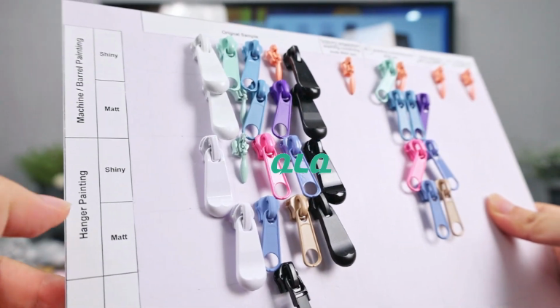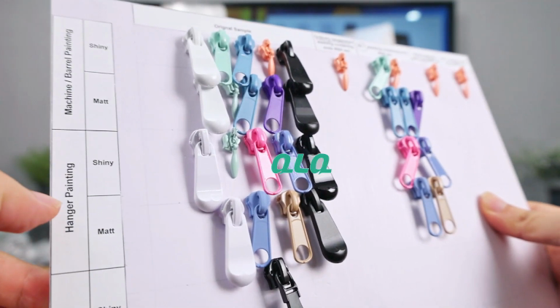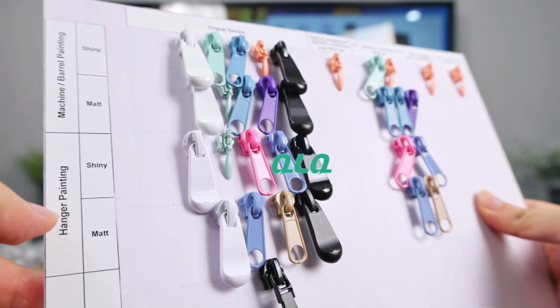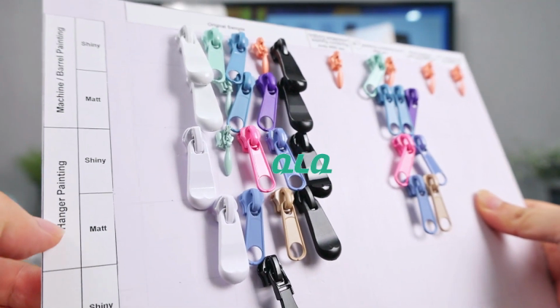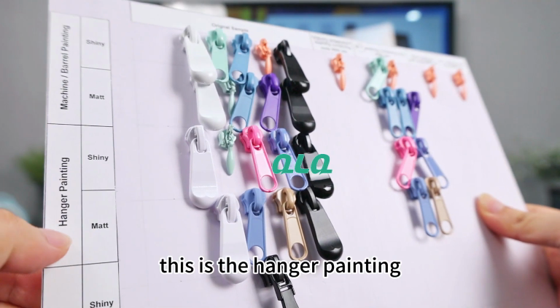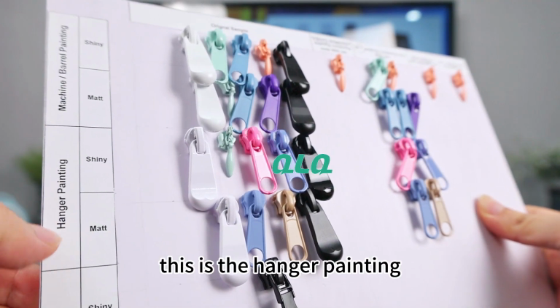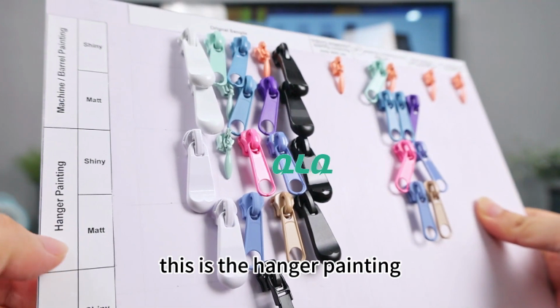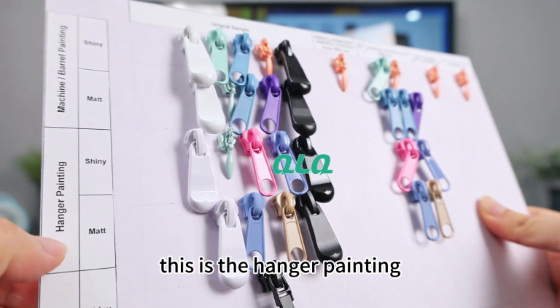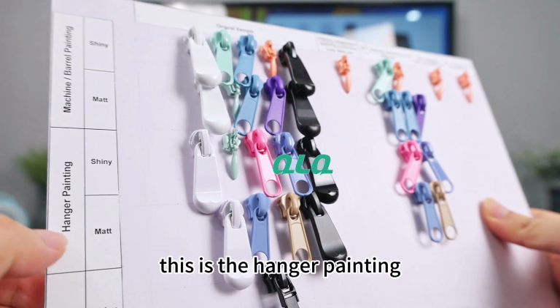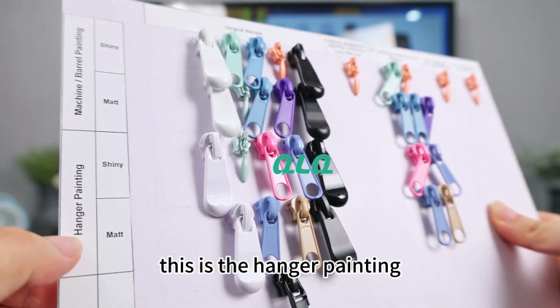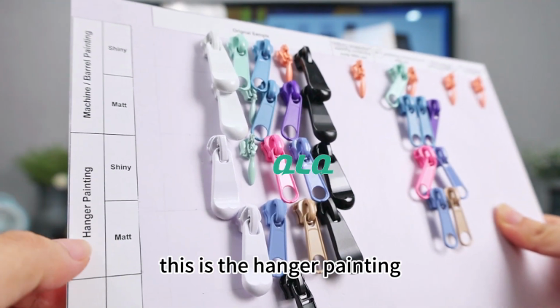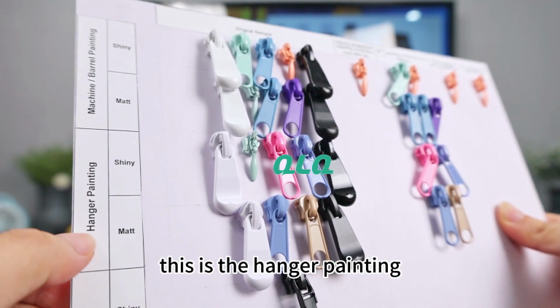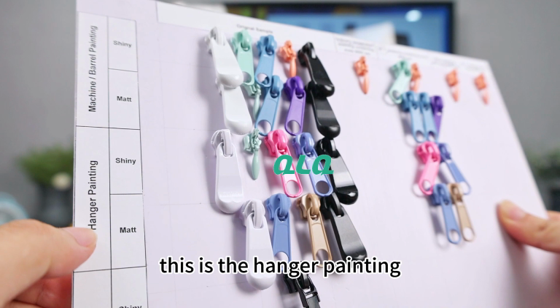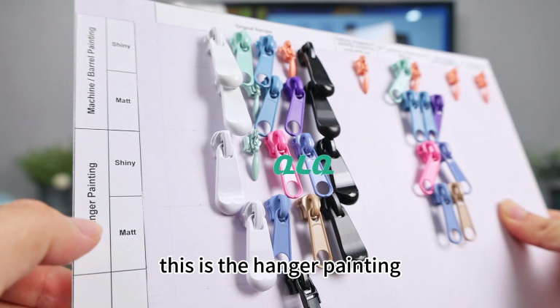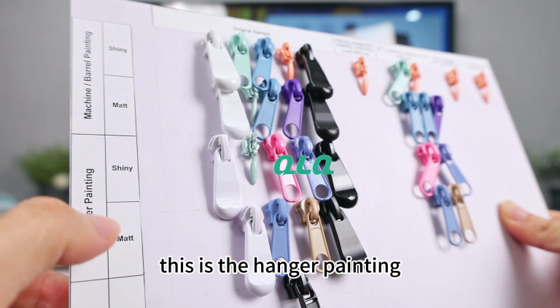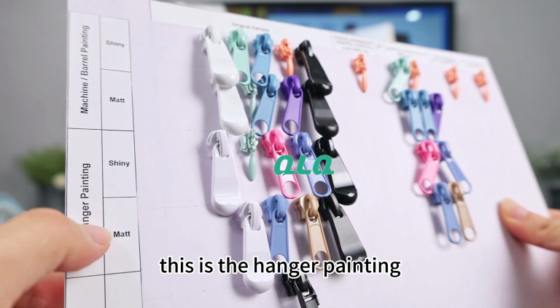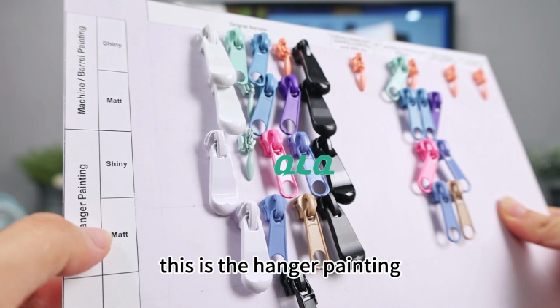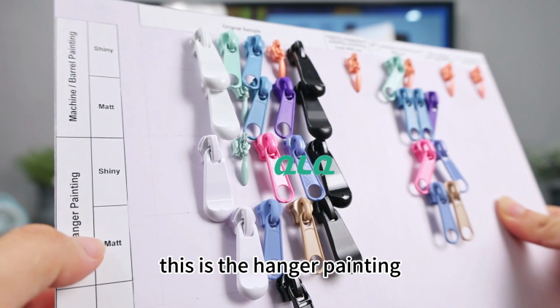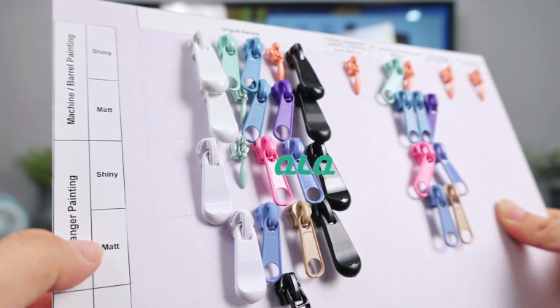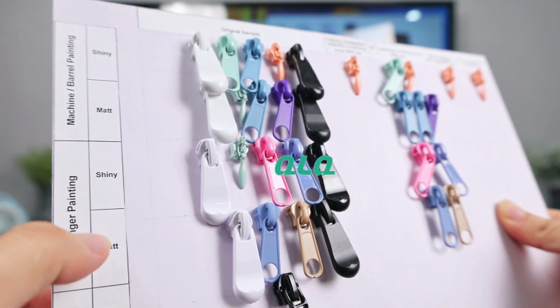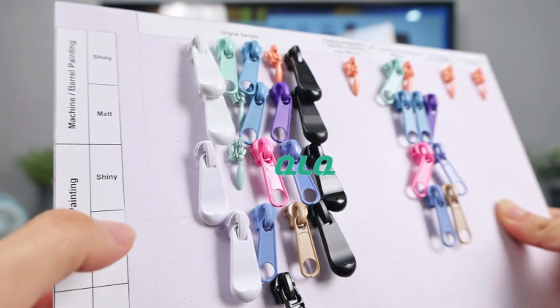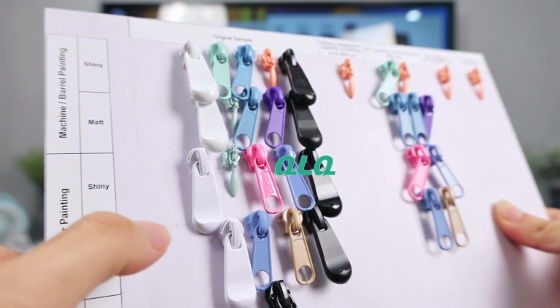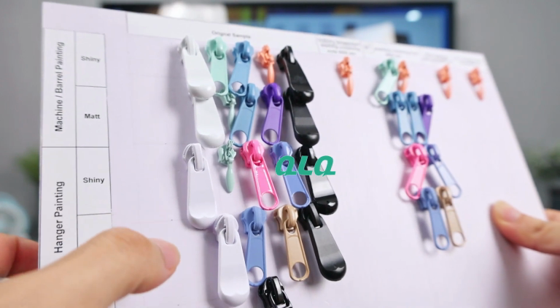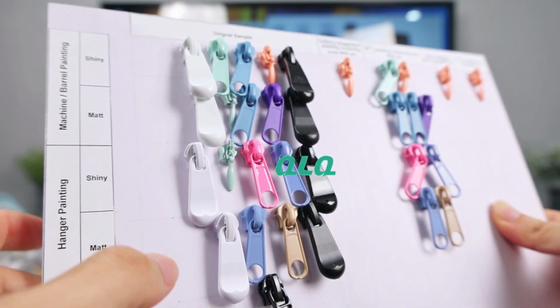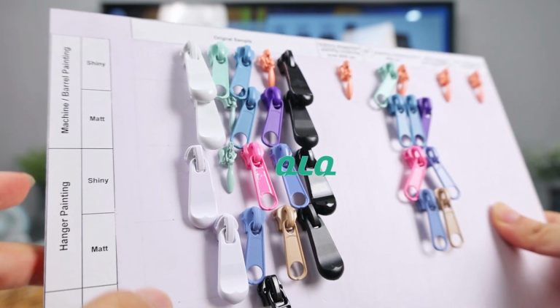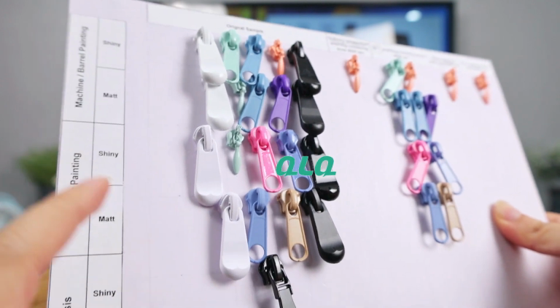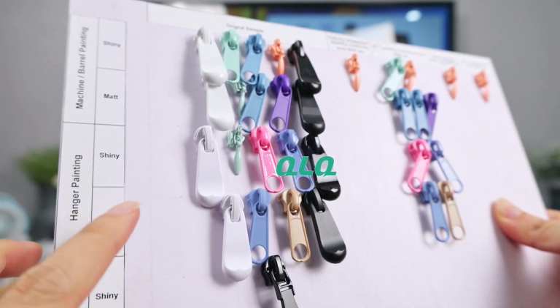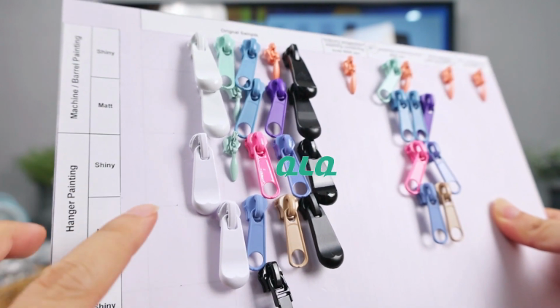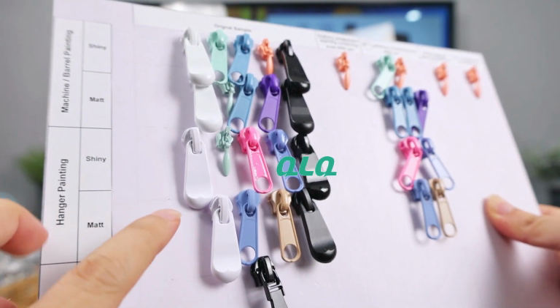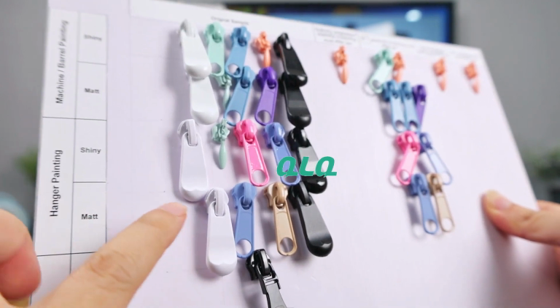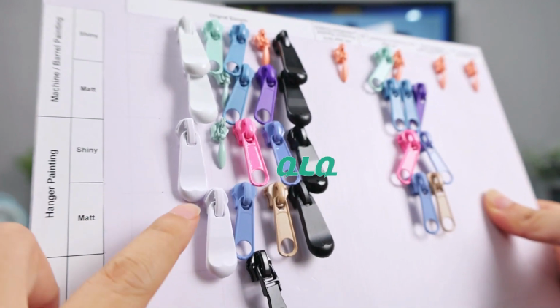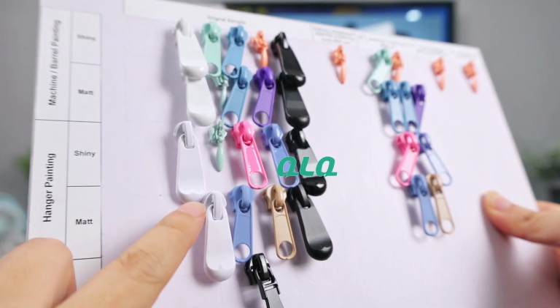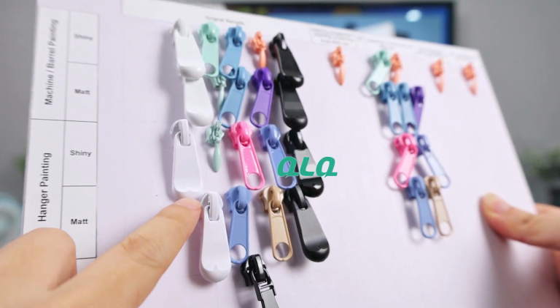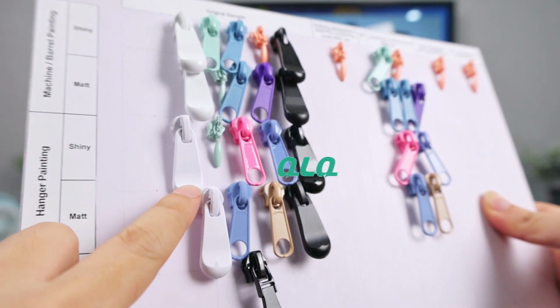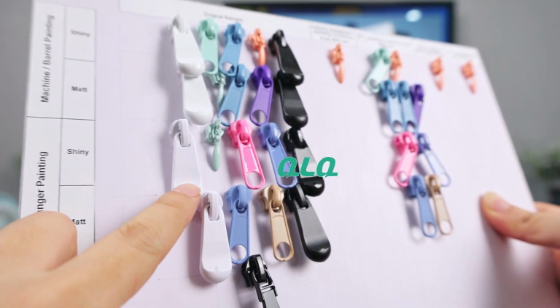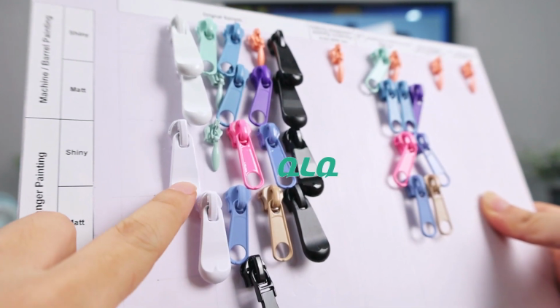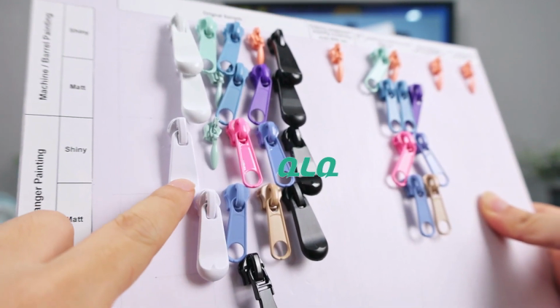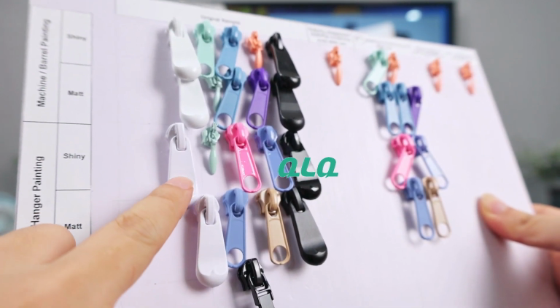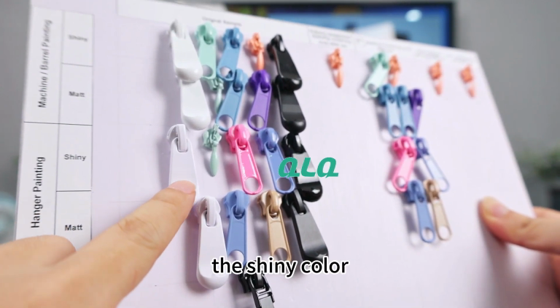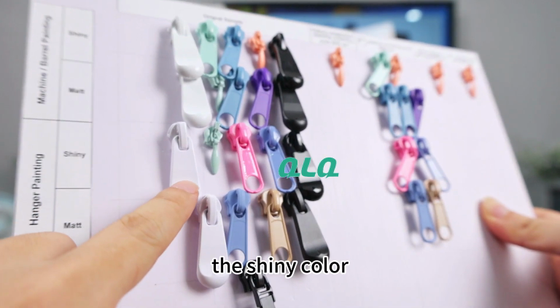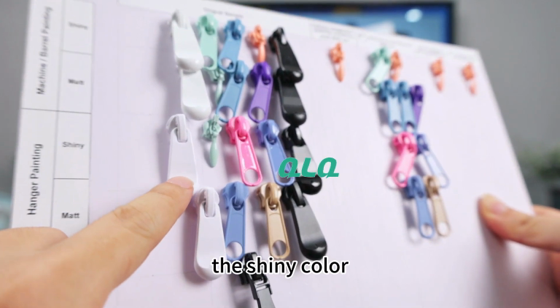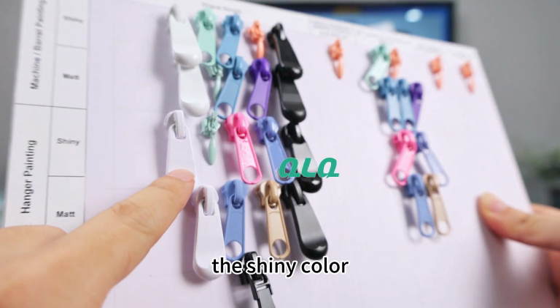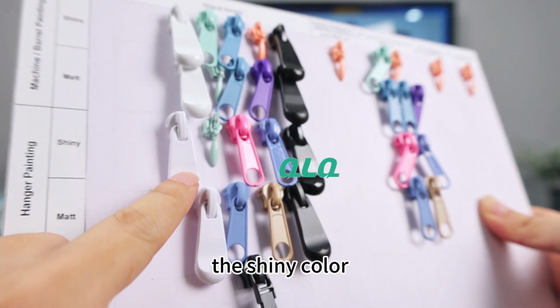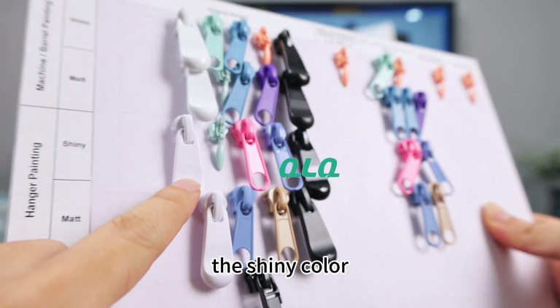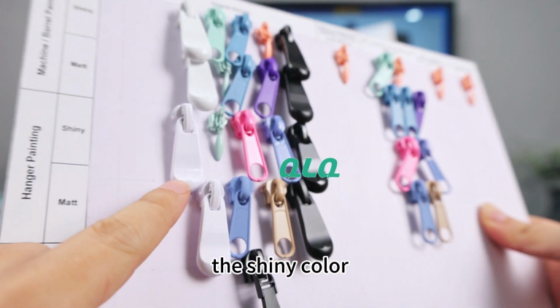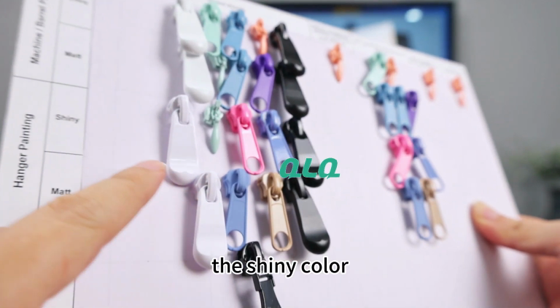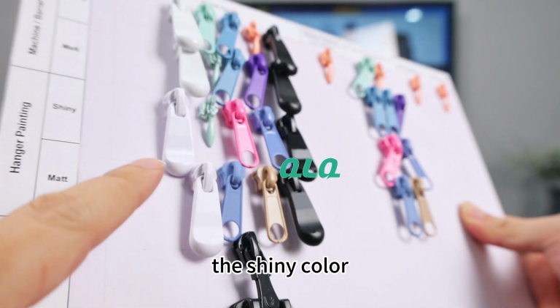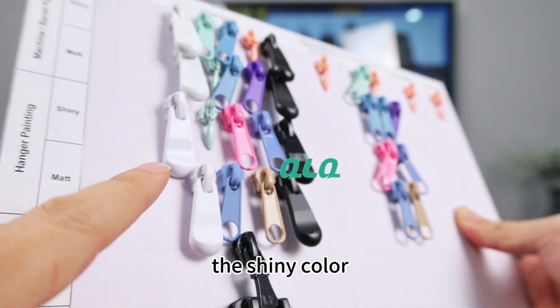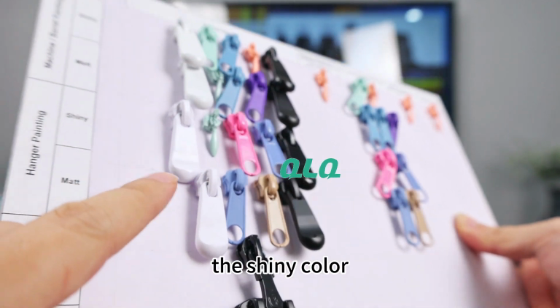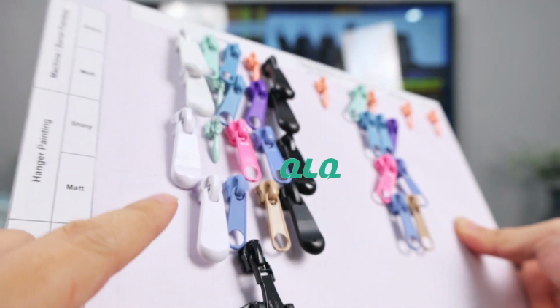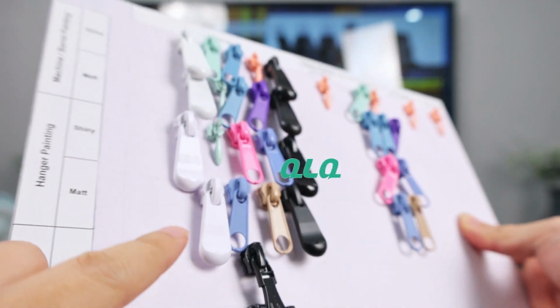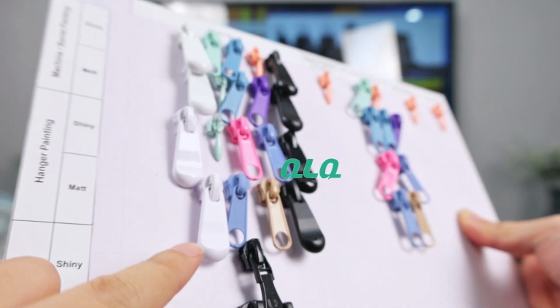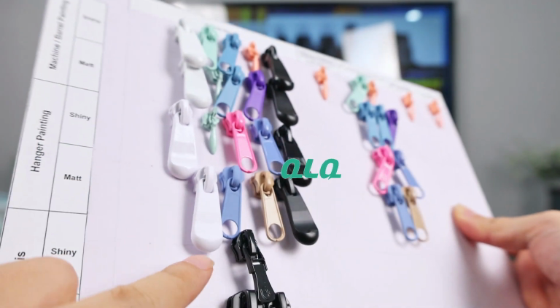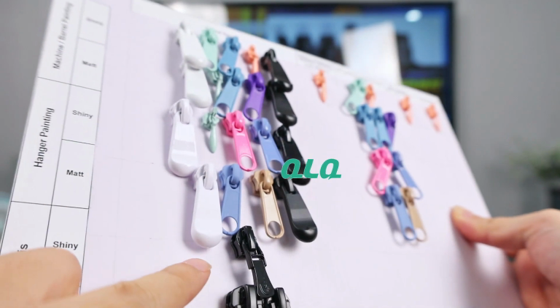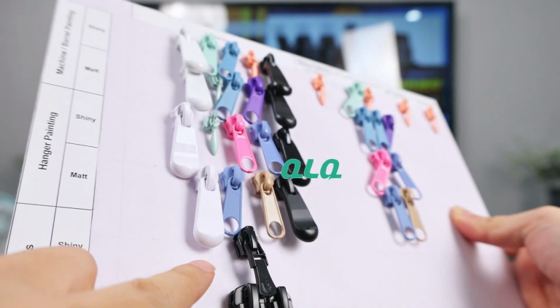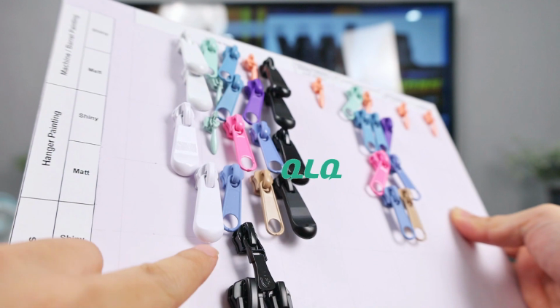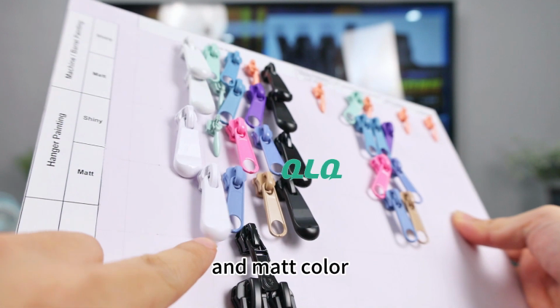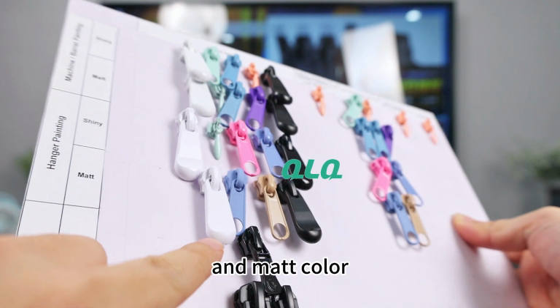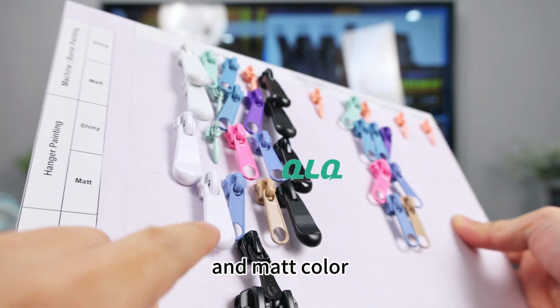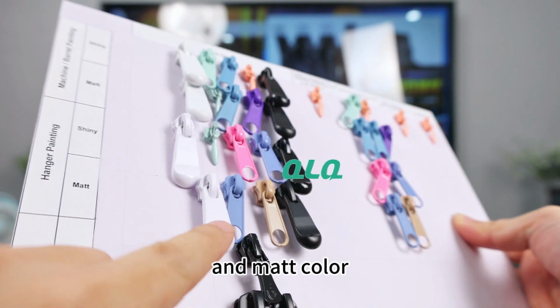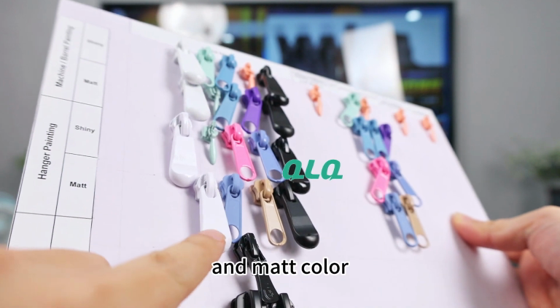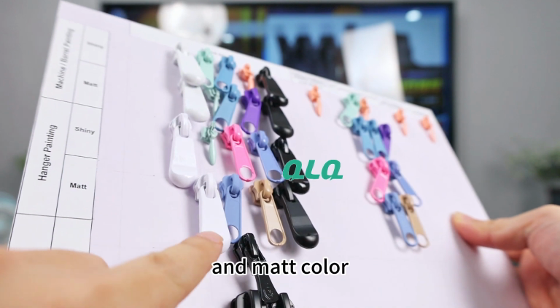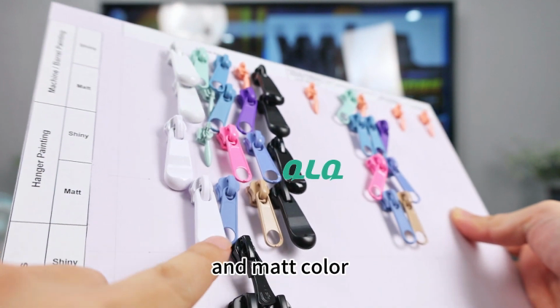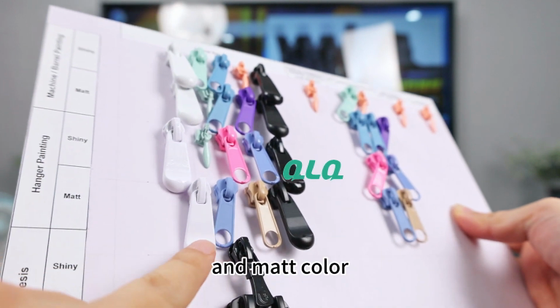This is the hanger painting — the shiny color and the matte color.